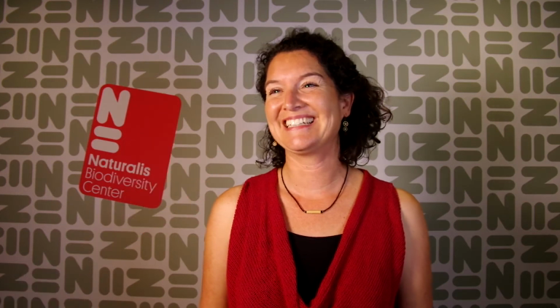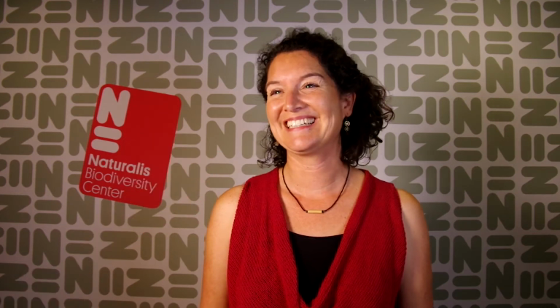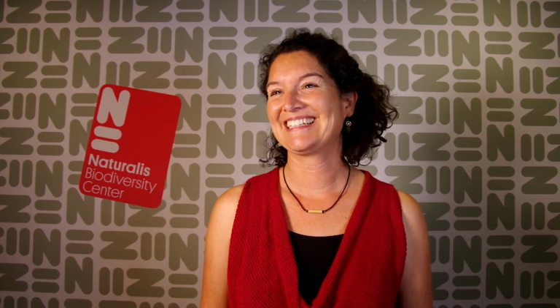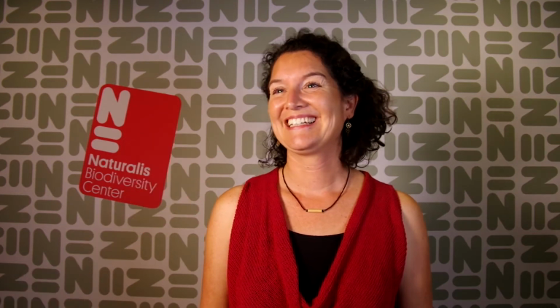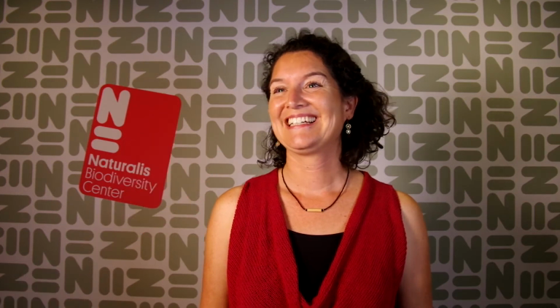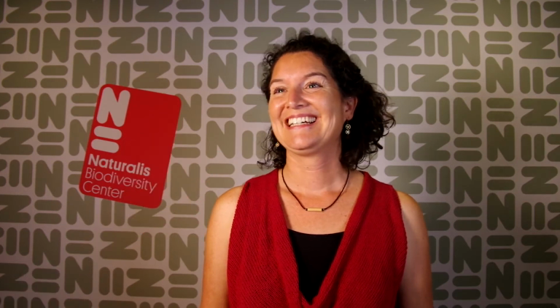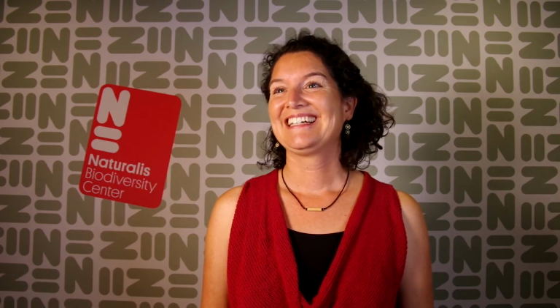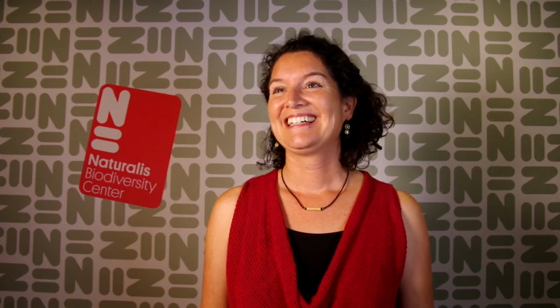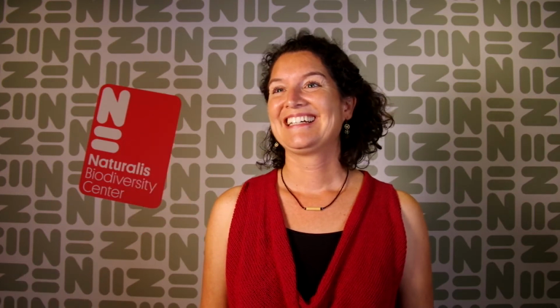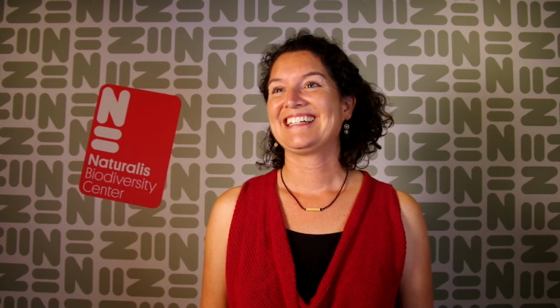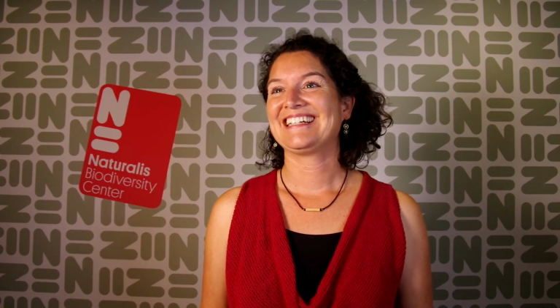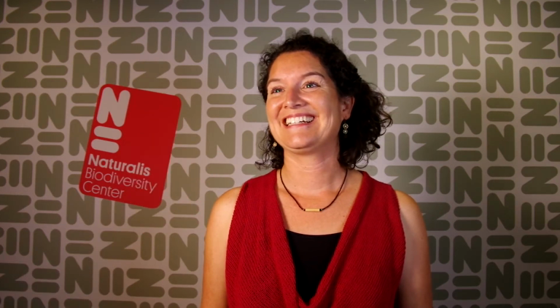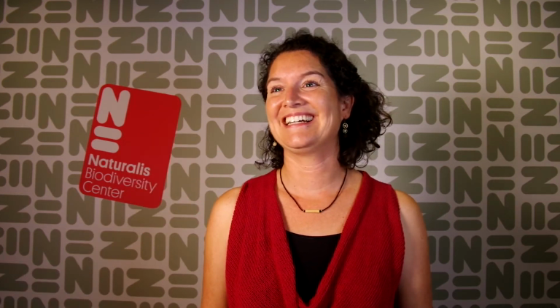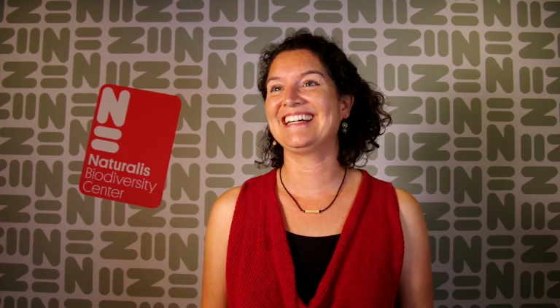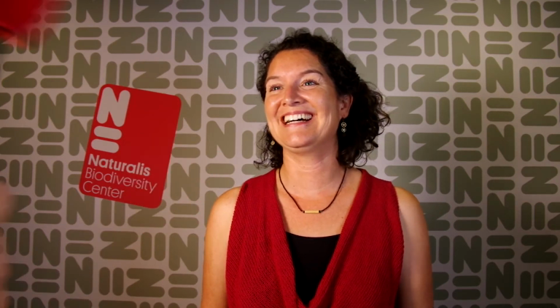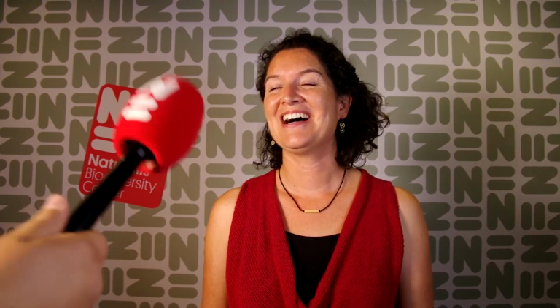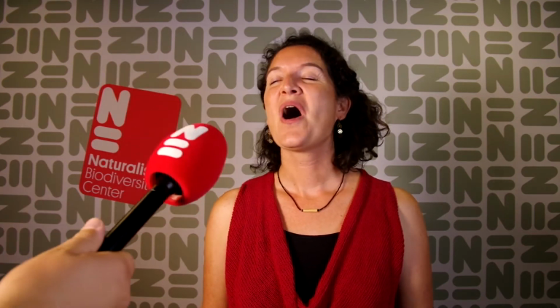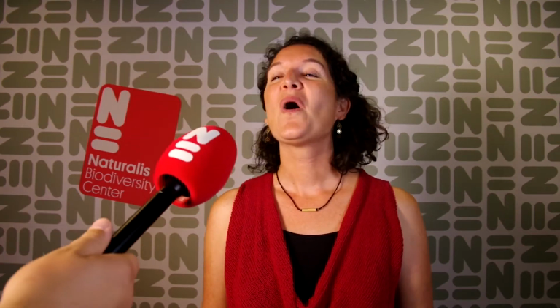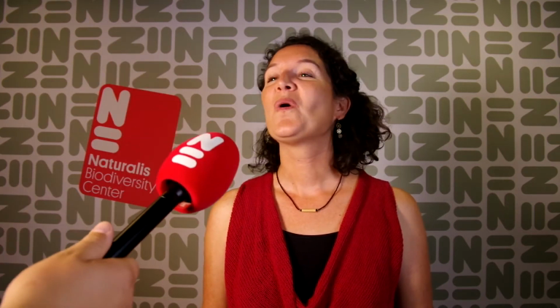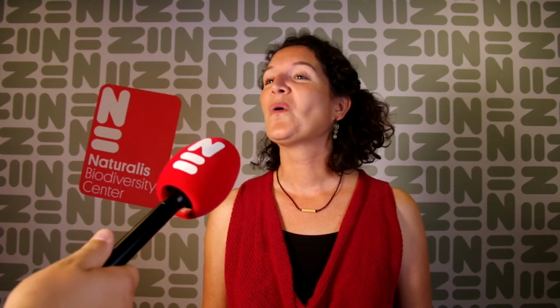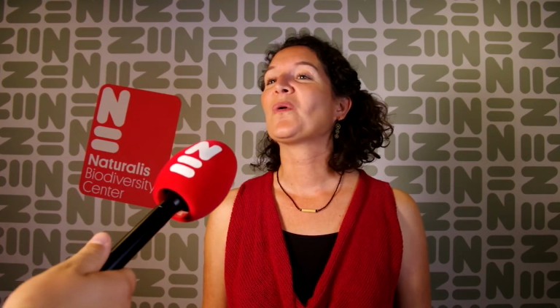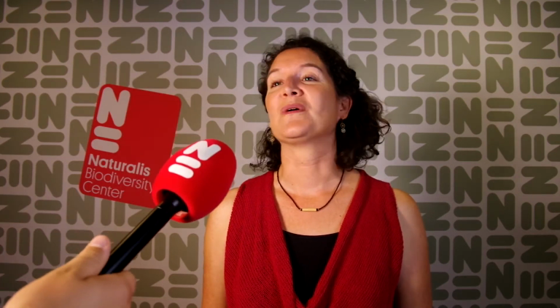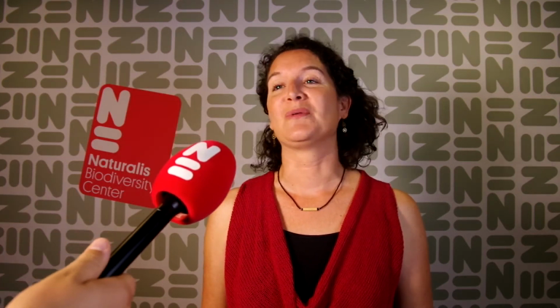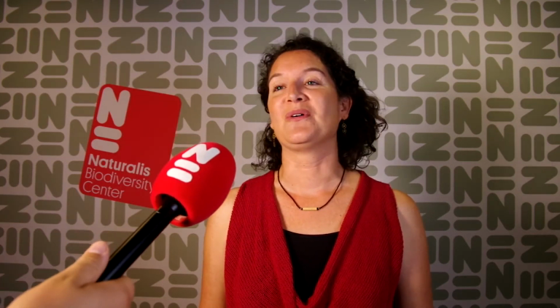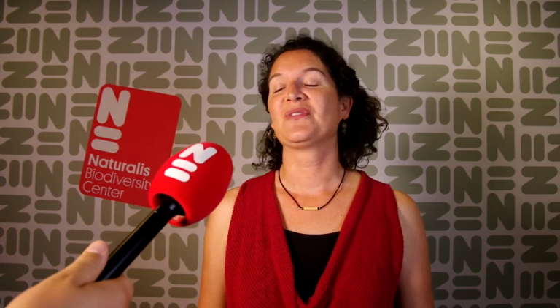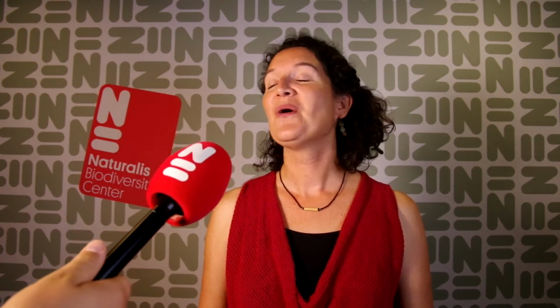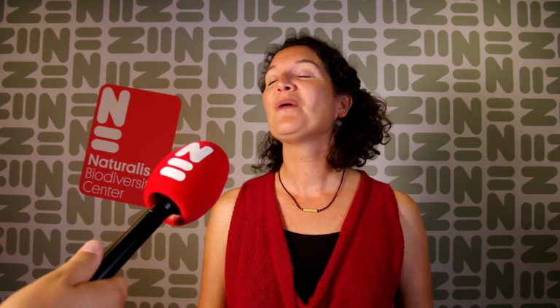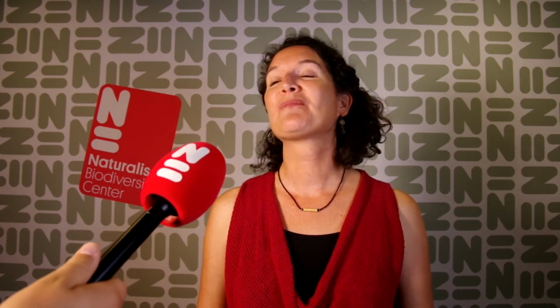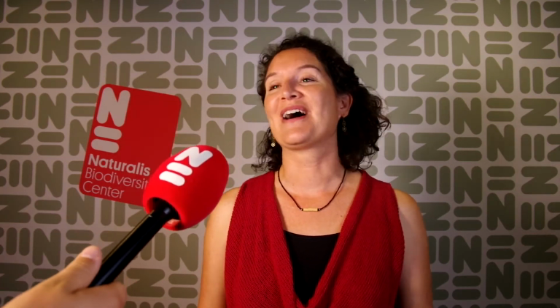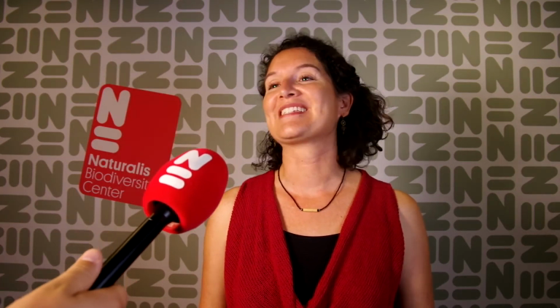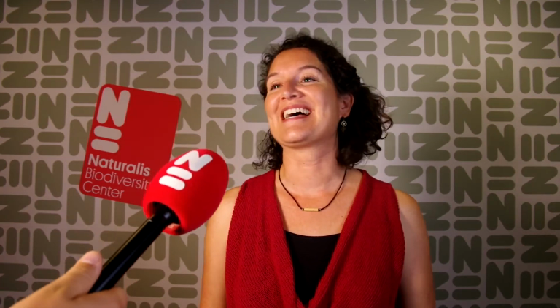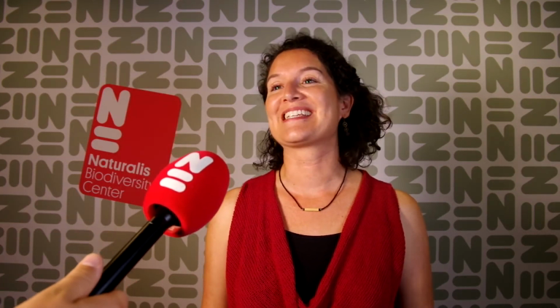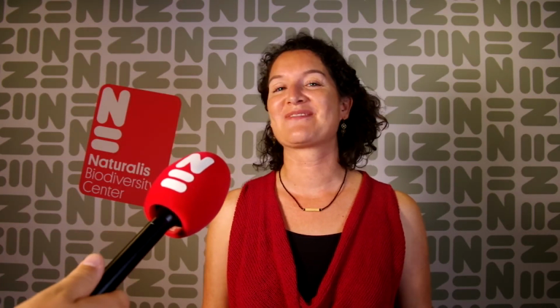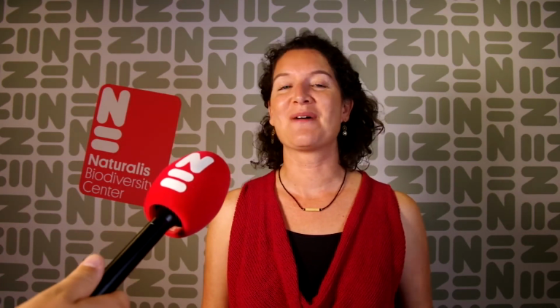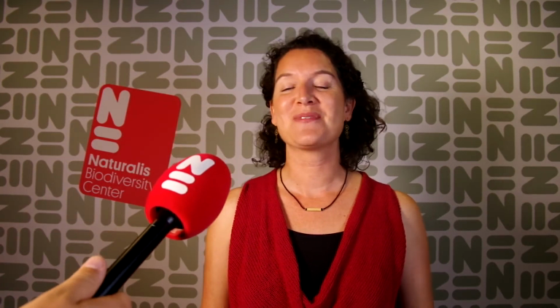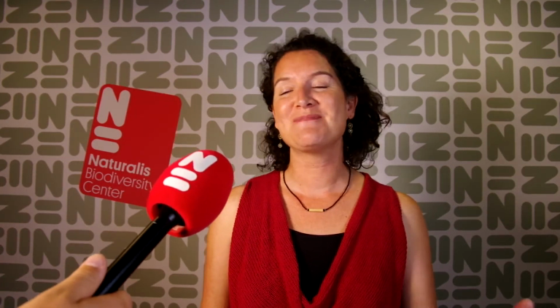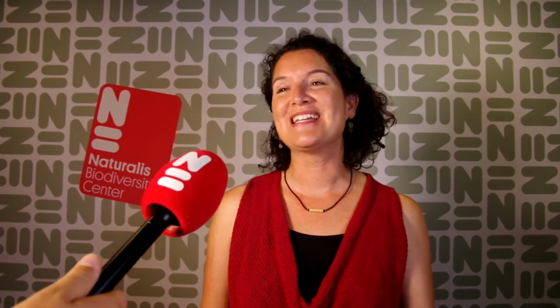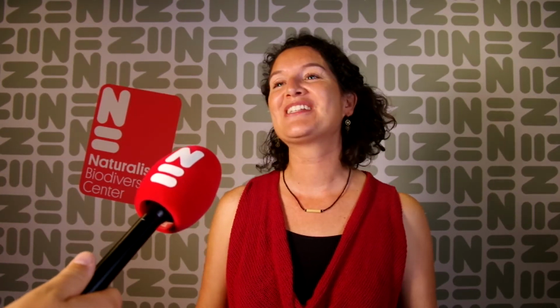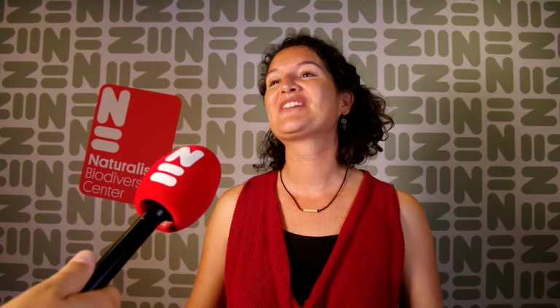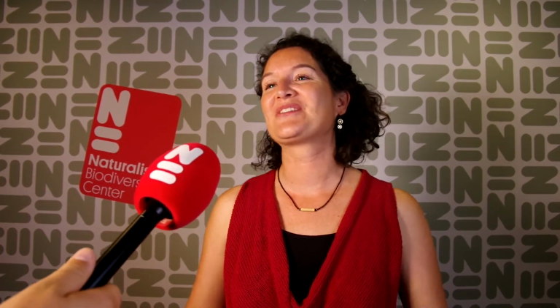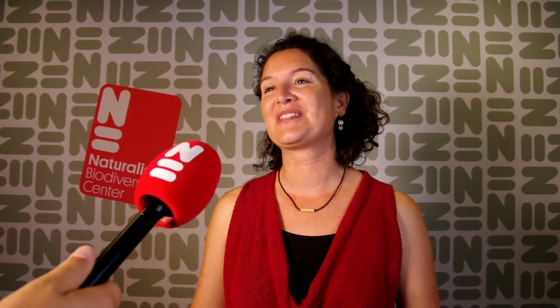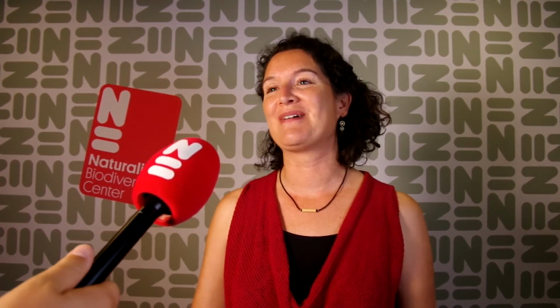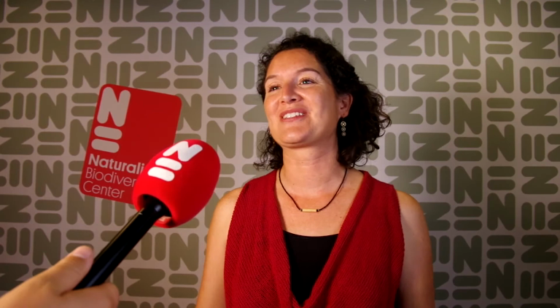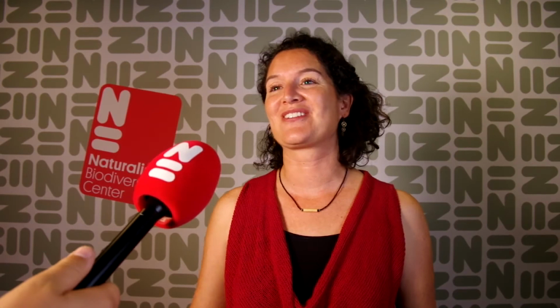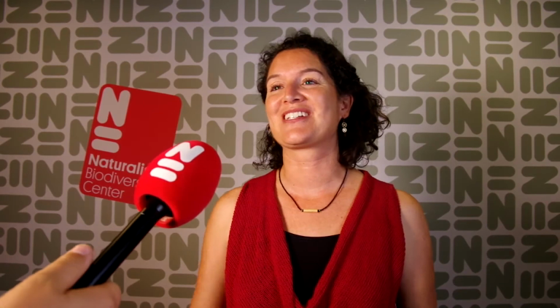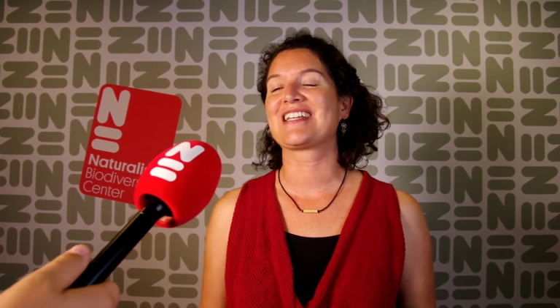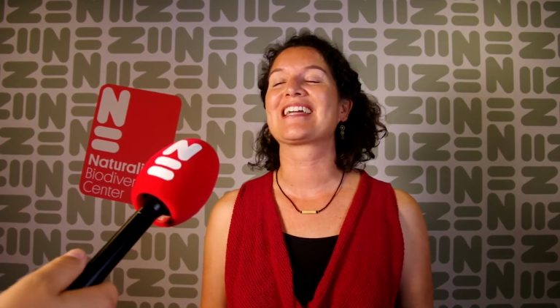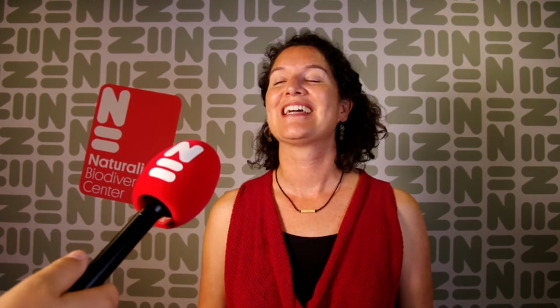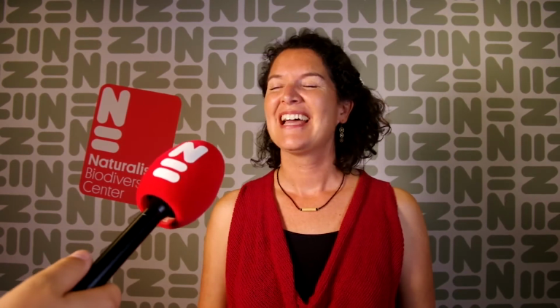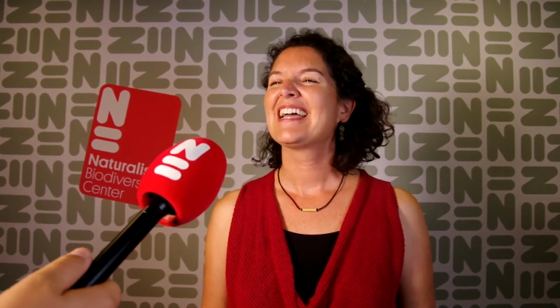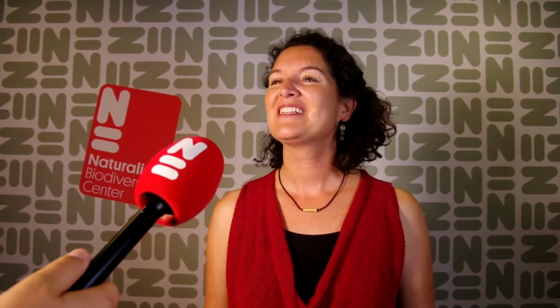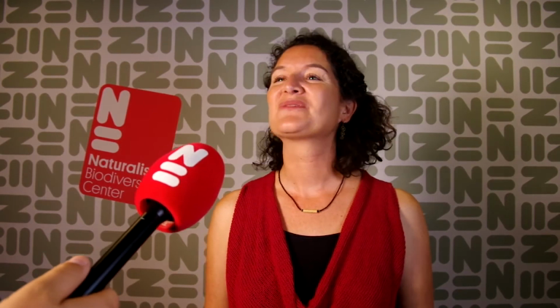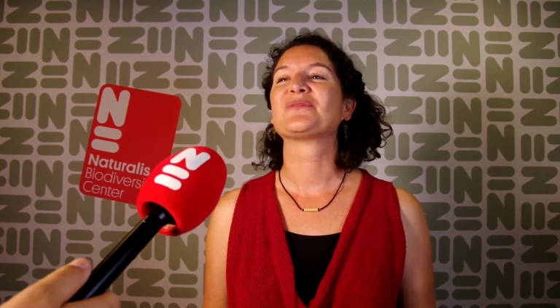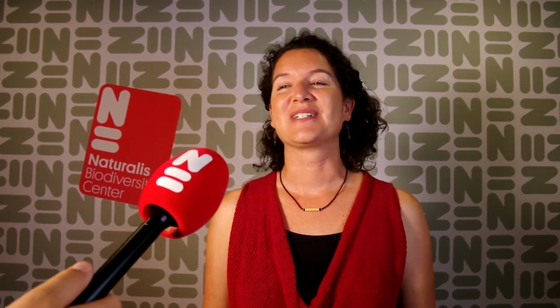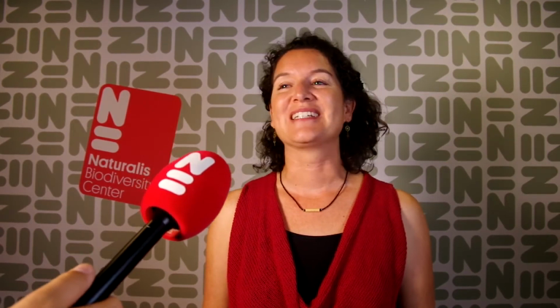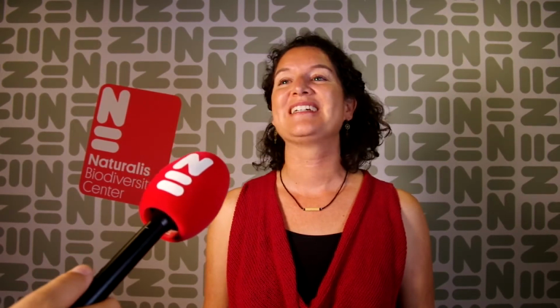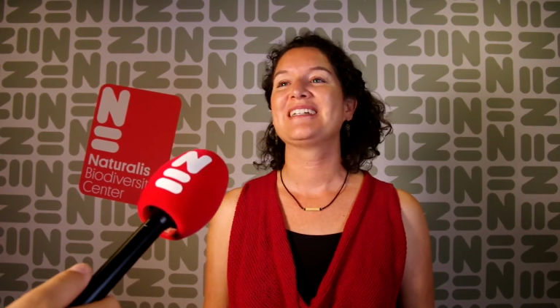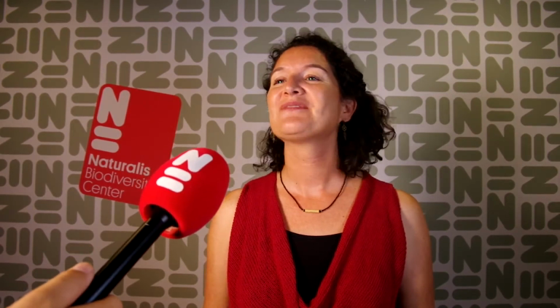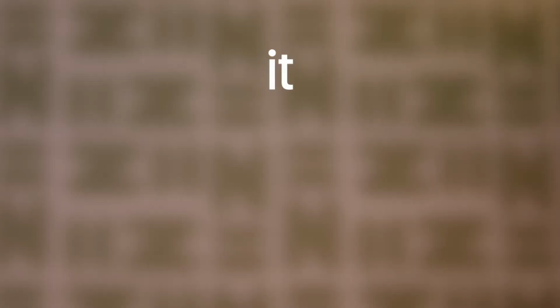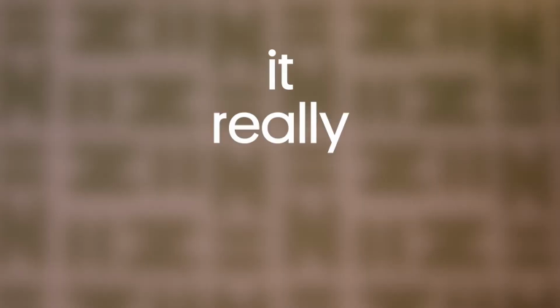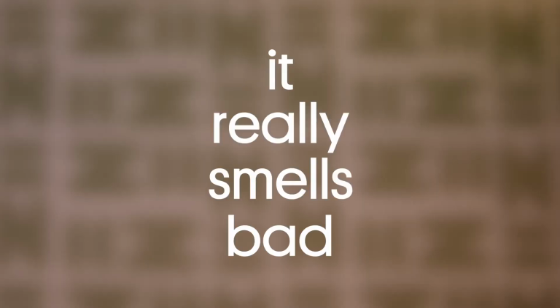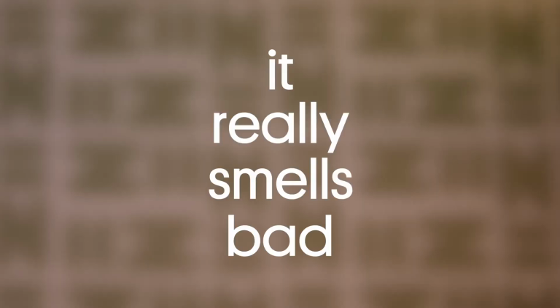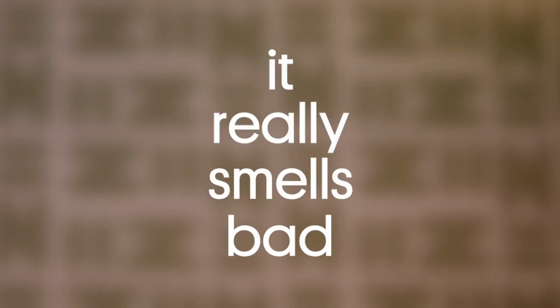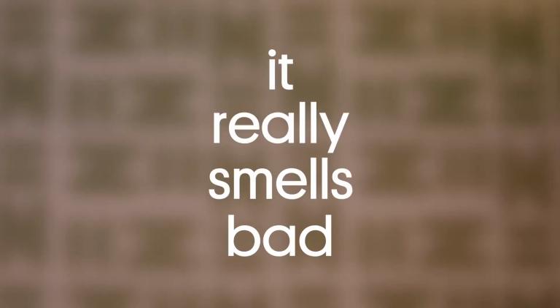So how does the soup smell? Horrible. The whole process from the beach to the maceration tank — it really smells bad.